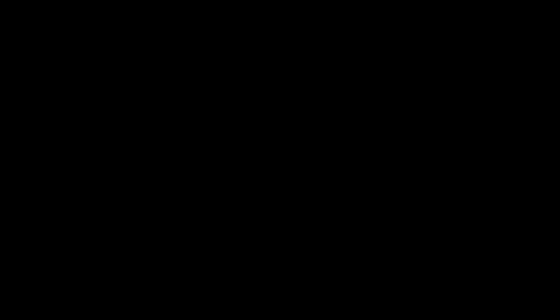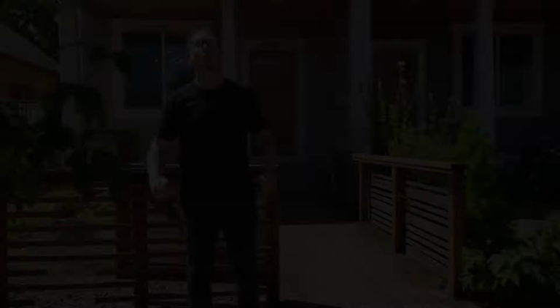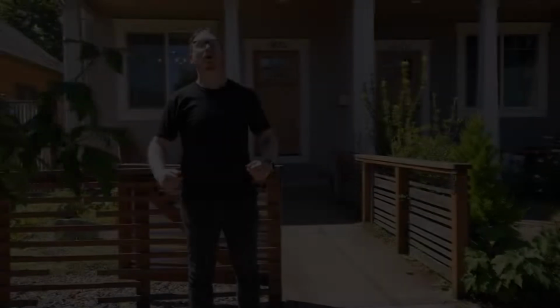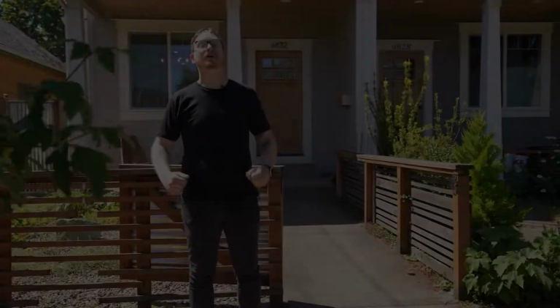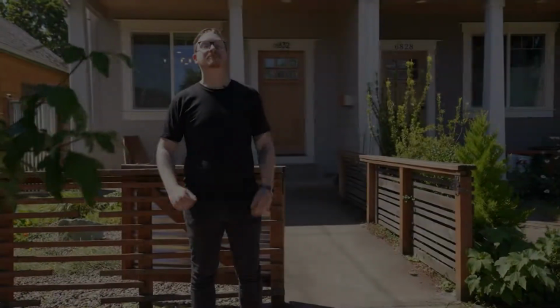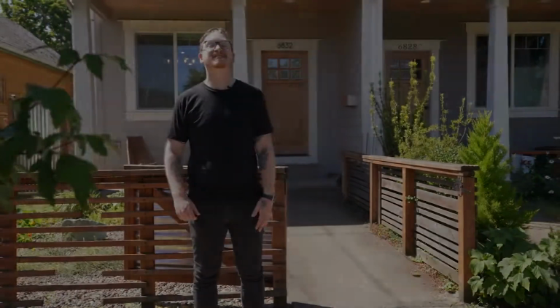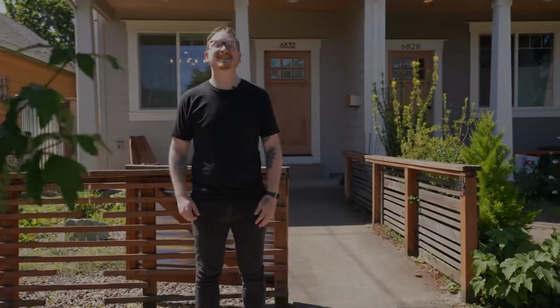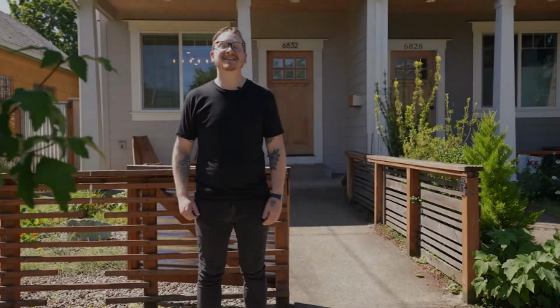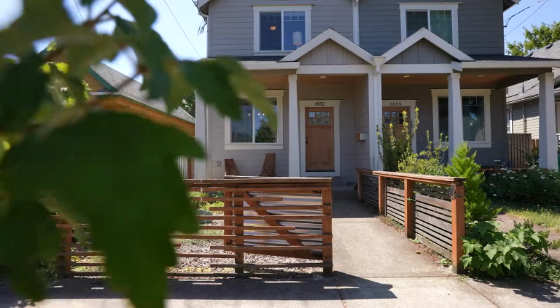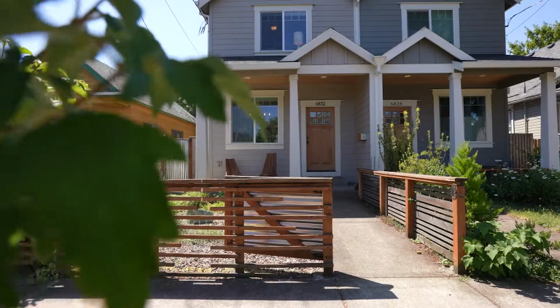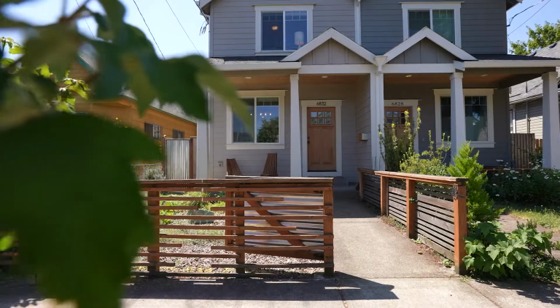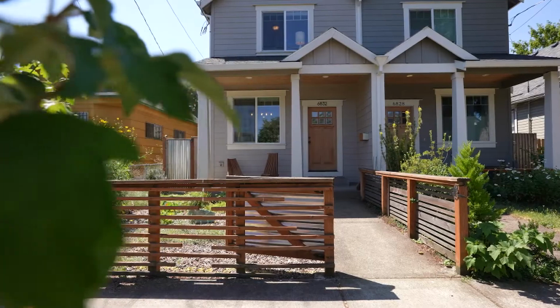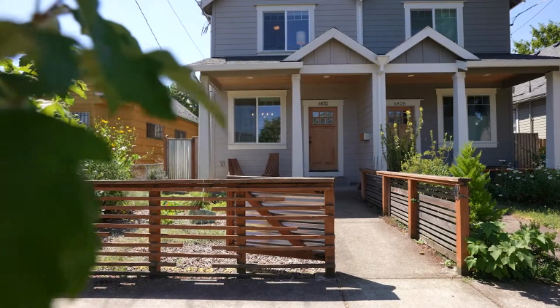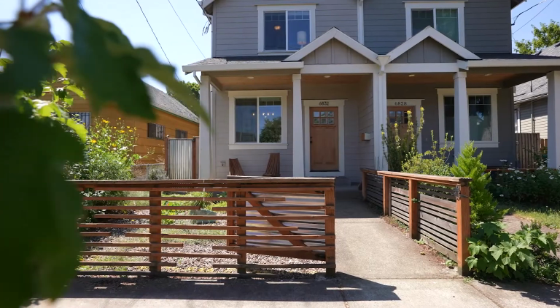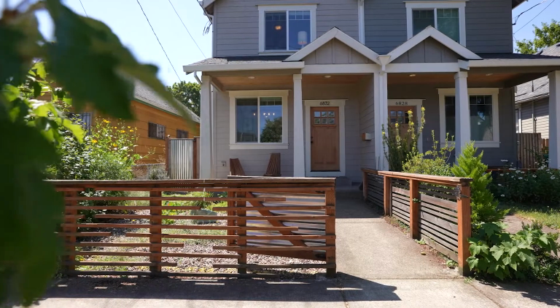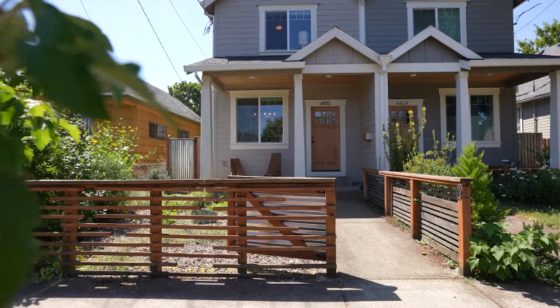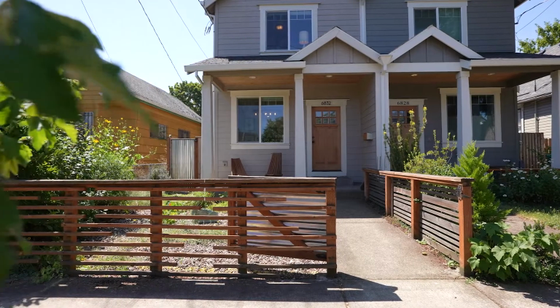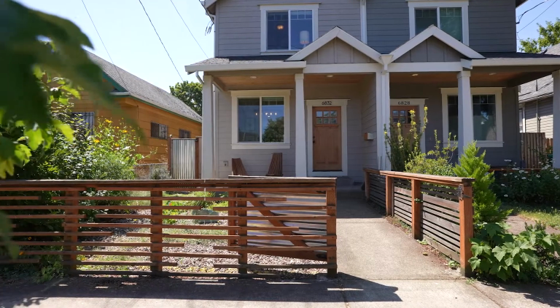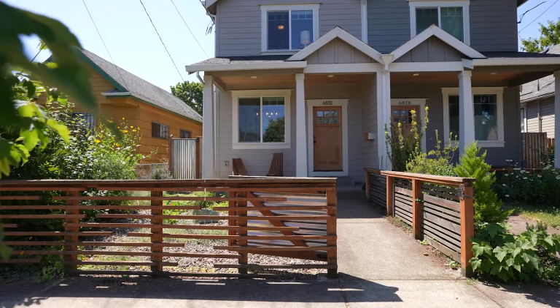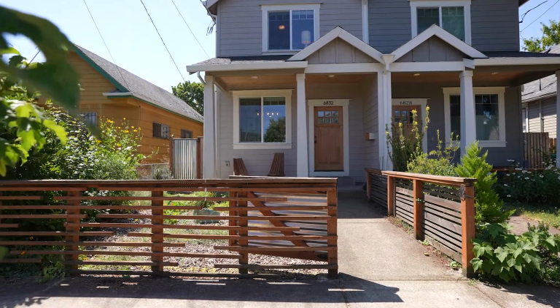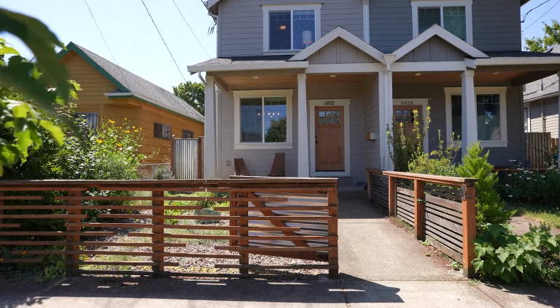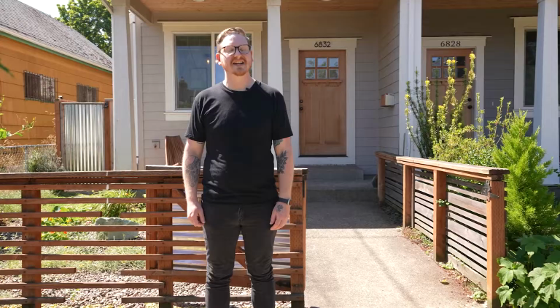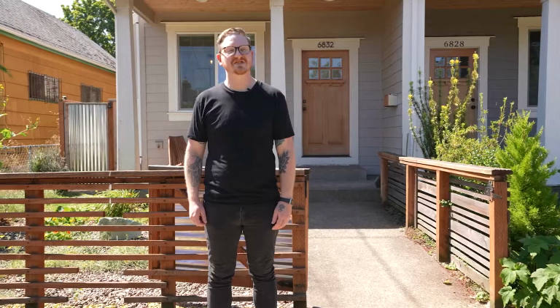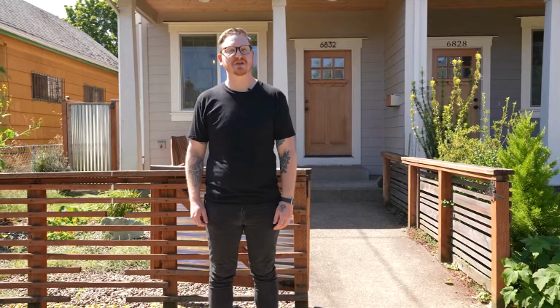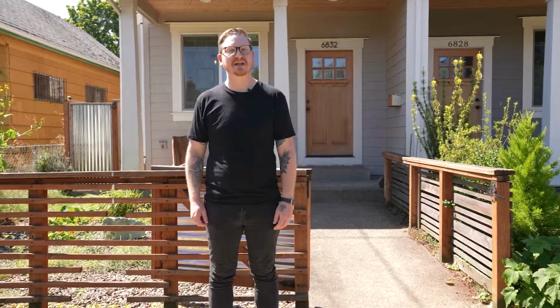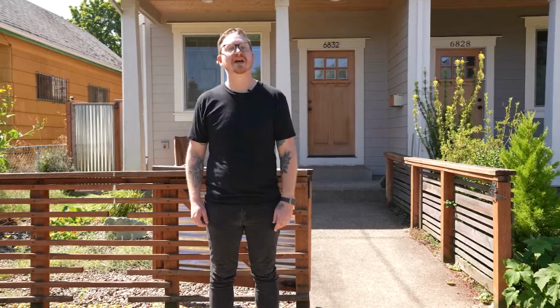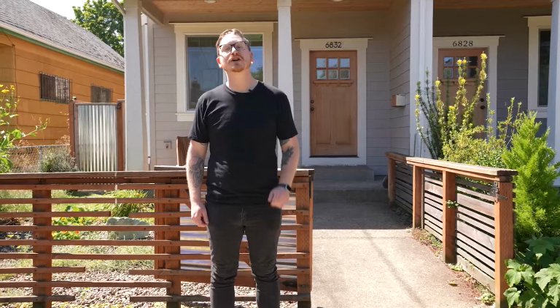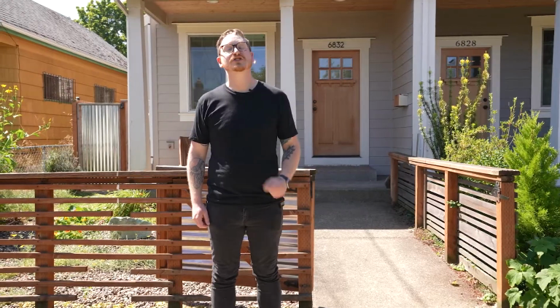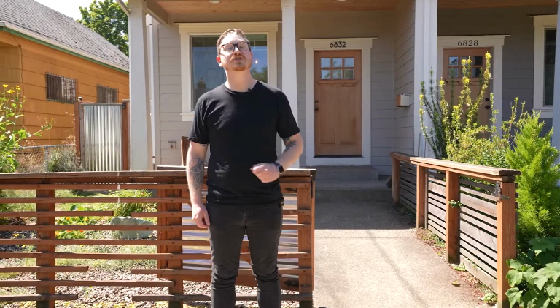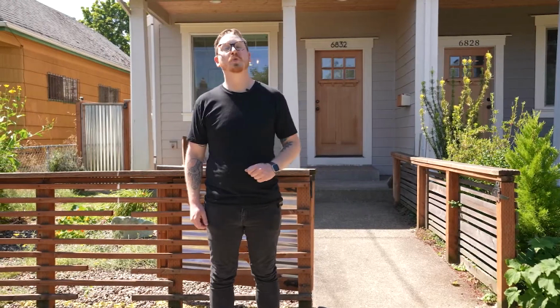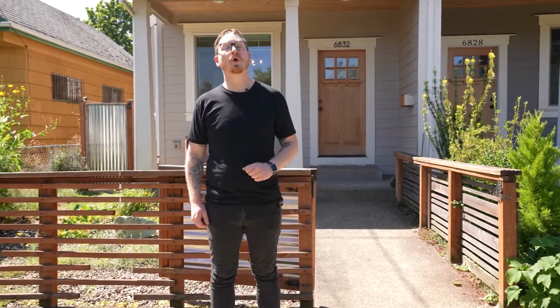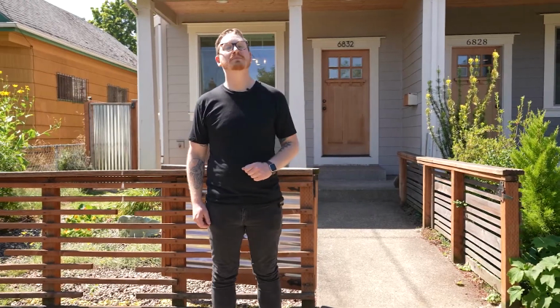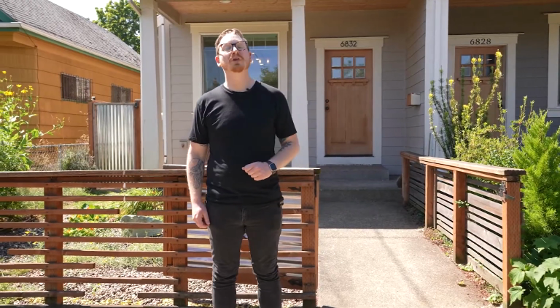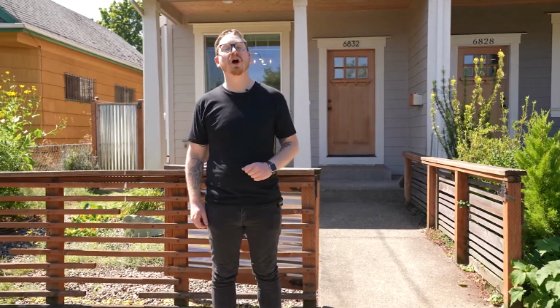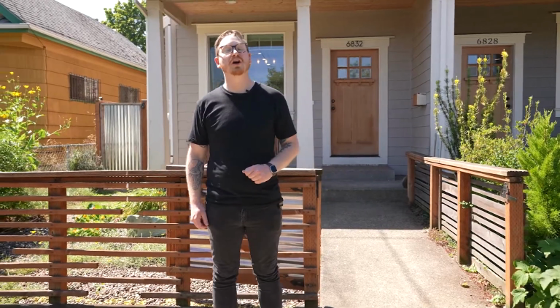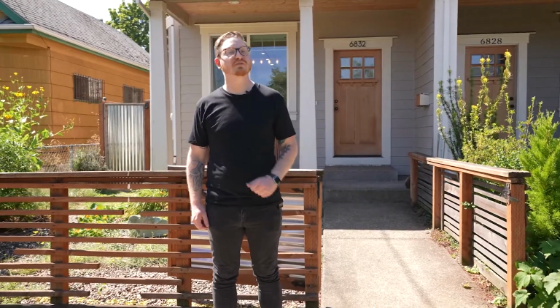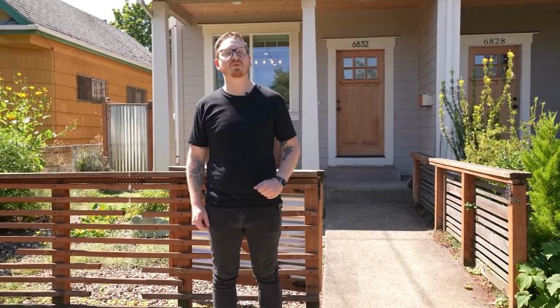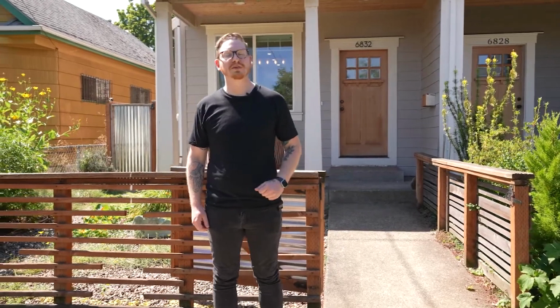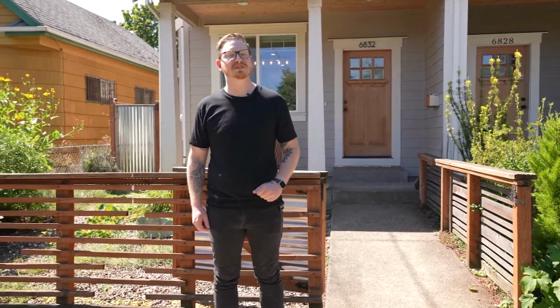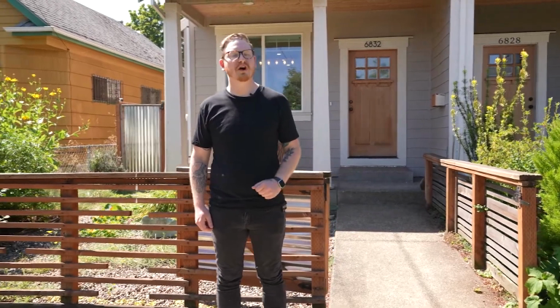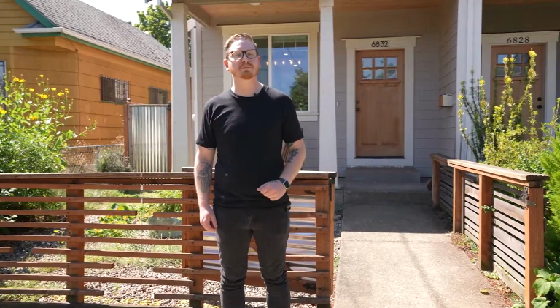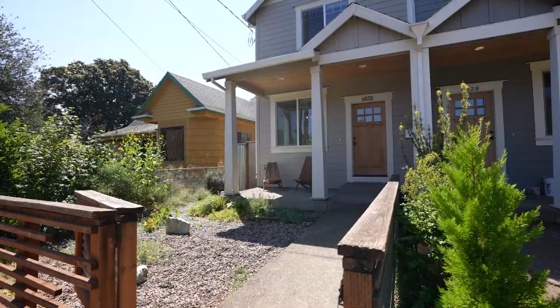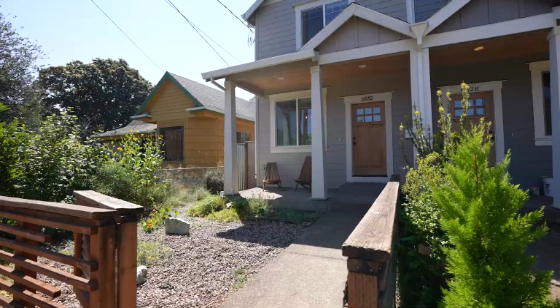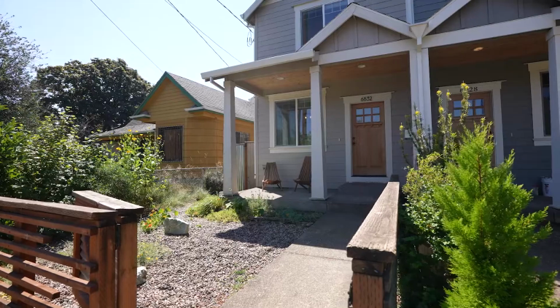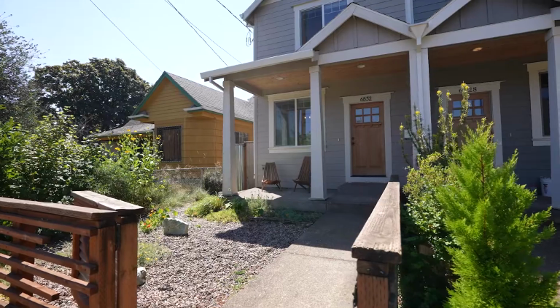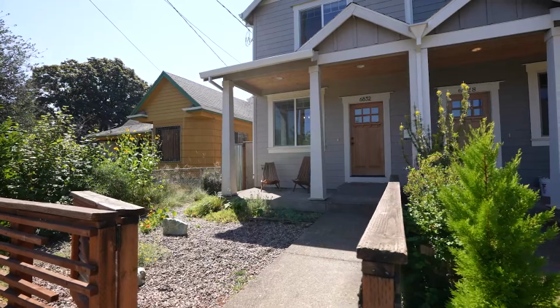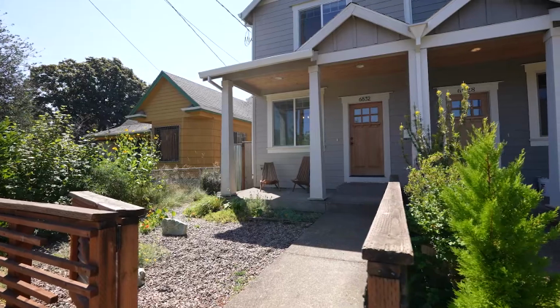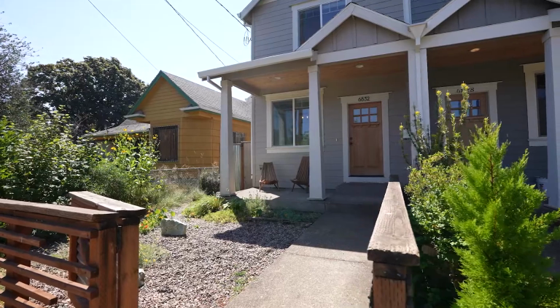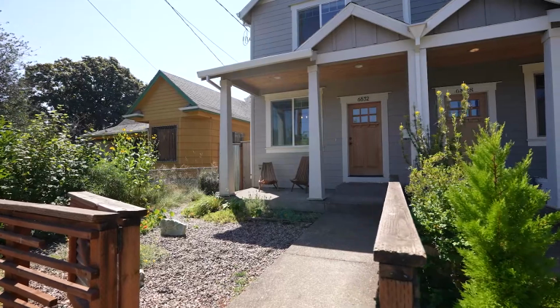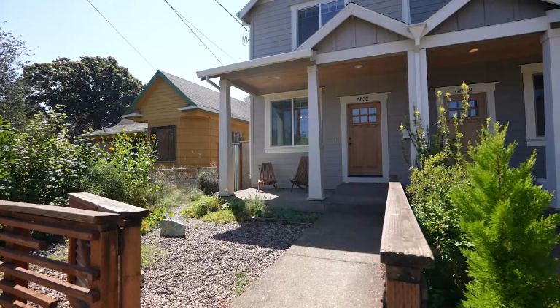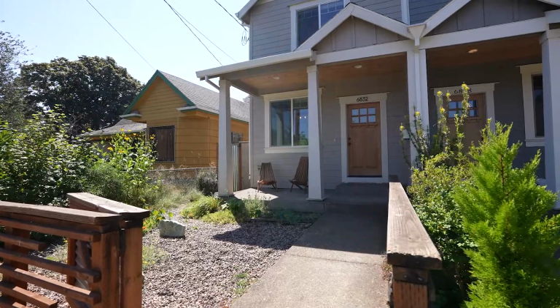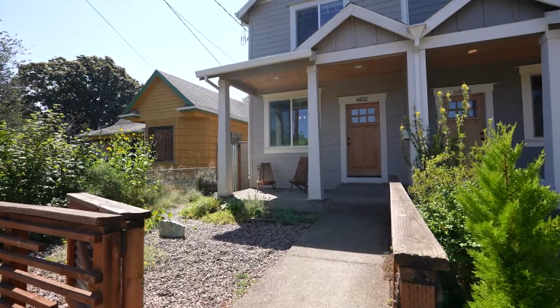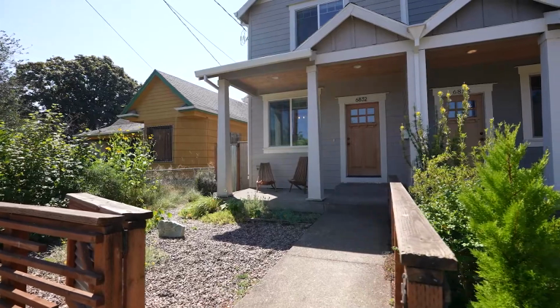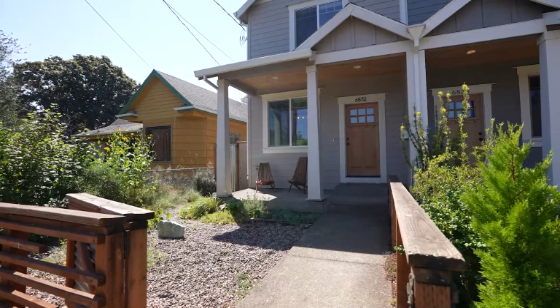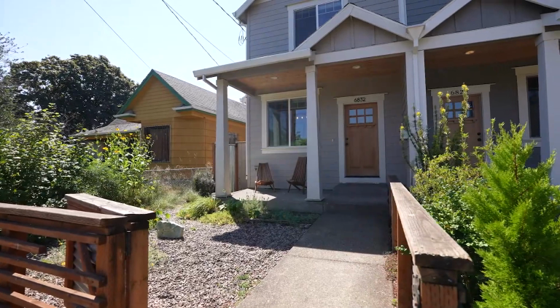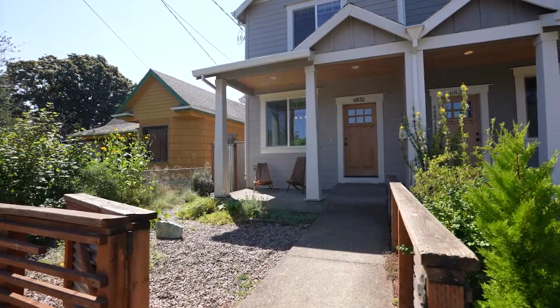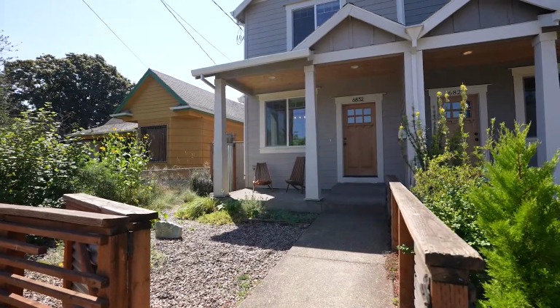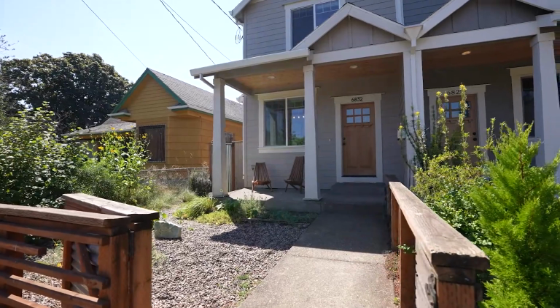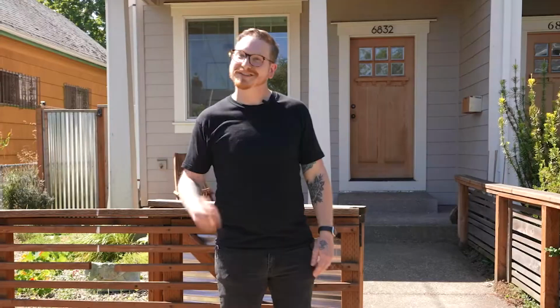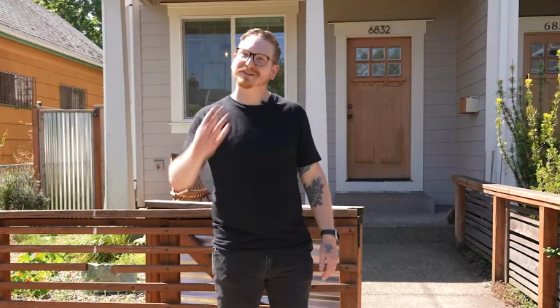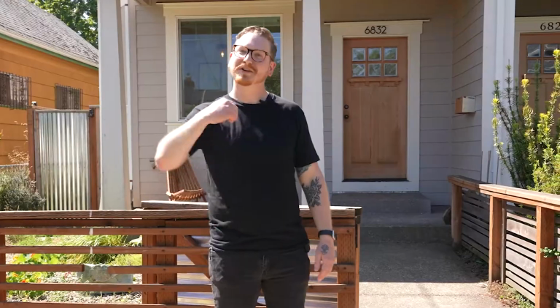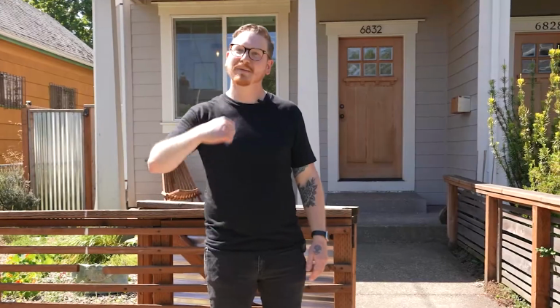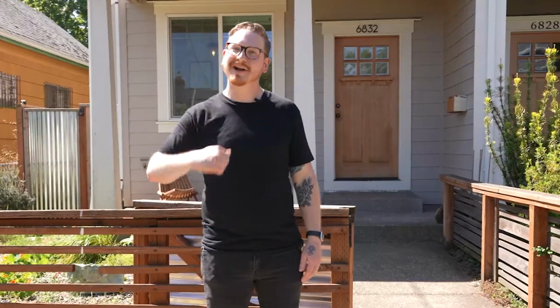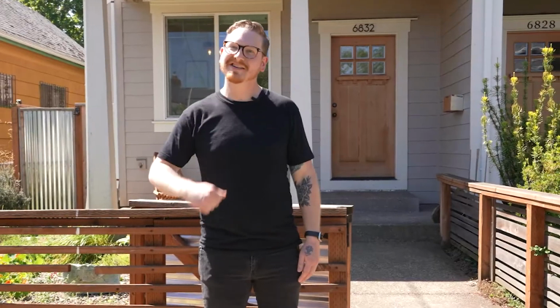Welcome to 6832 Southeast 9th Street, just one block off of Woodstock Boulevard here in beautiful Portland, Oregon. Come on in.